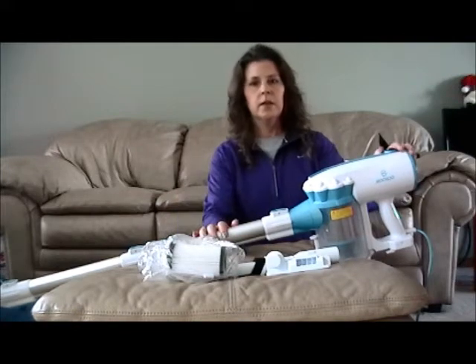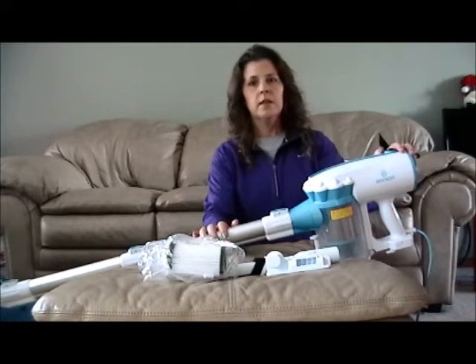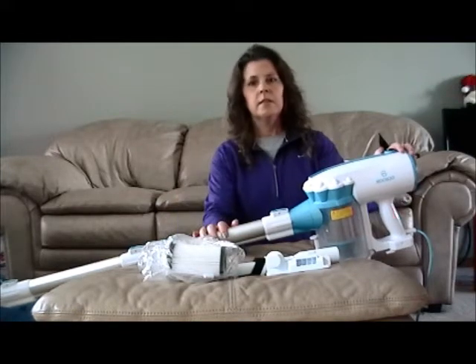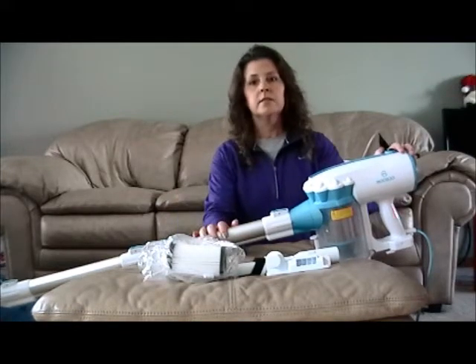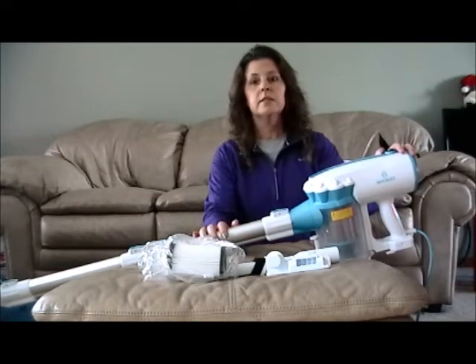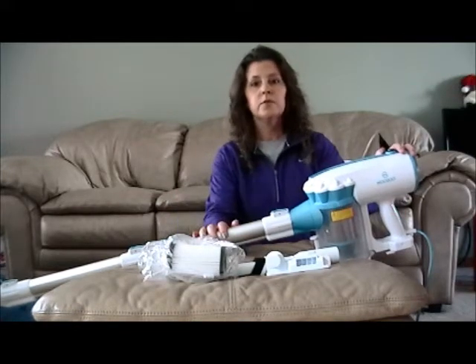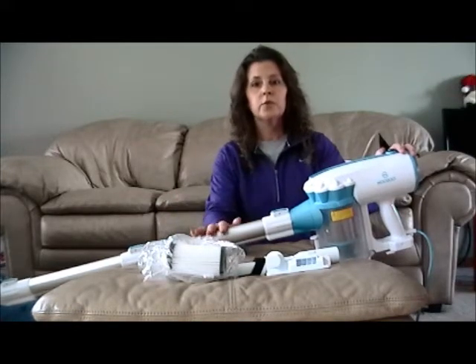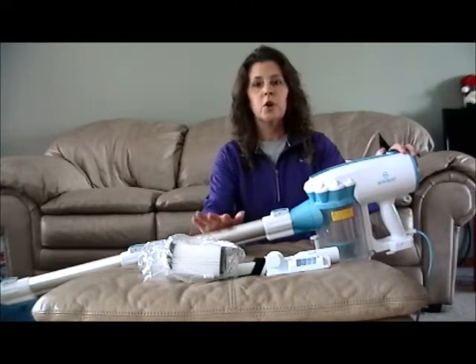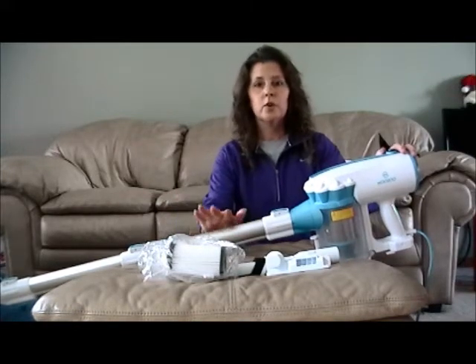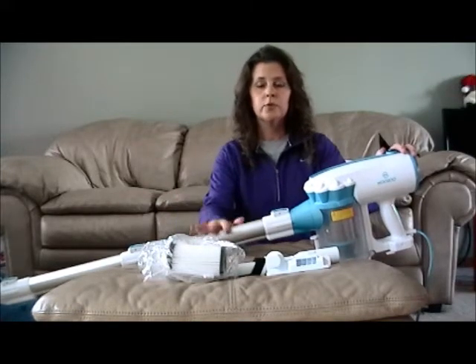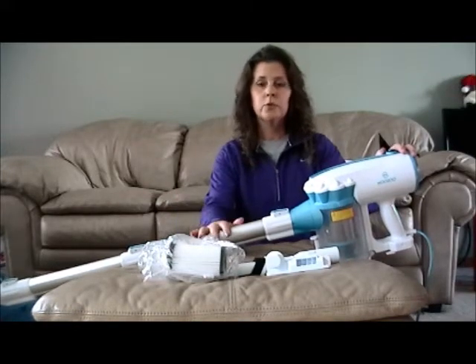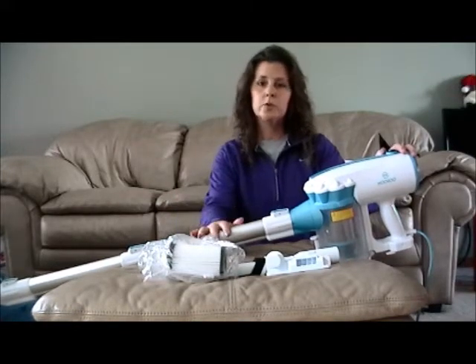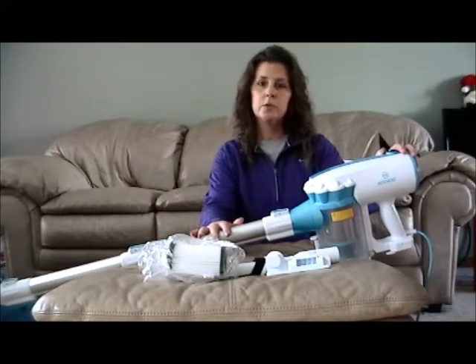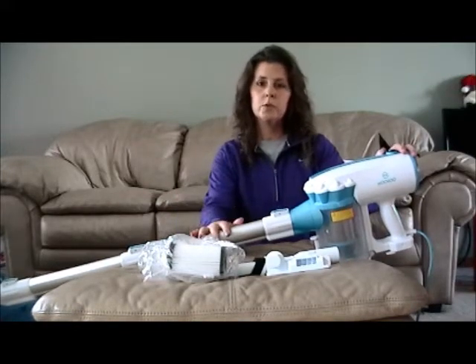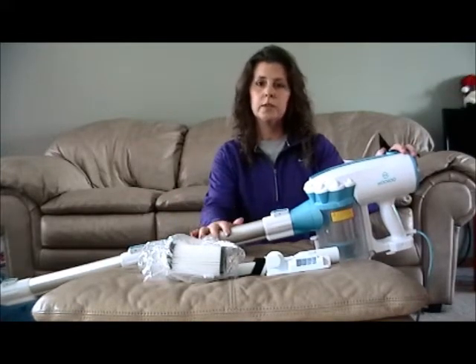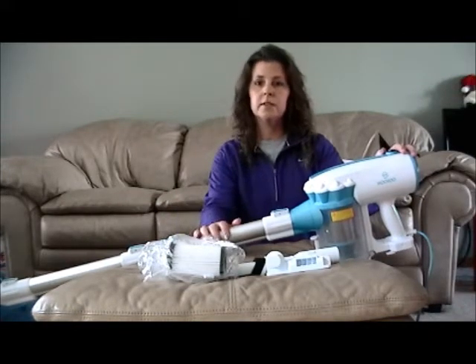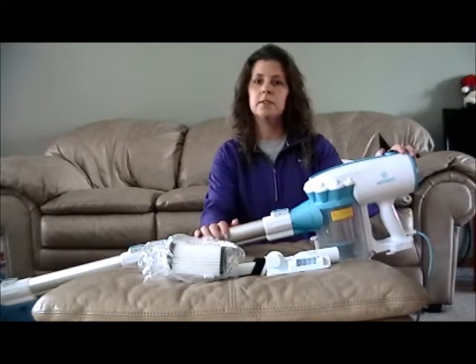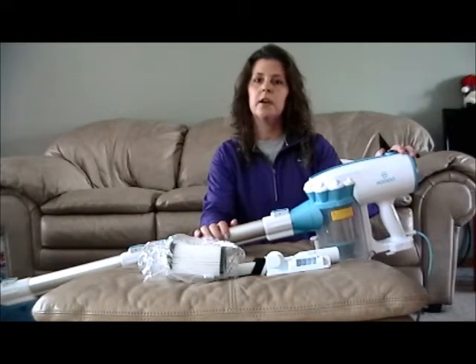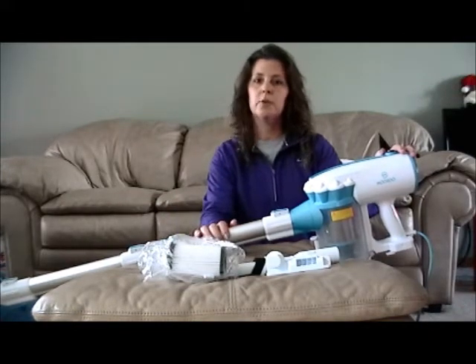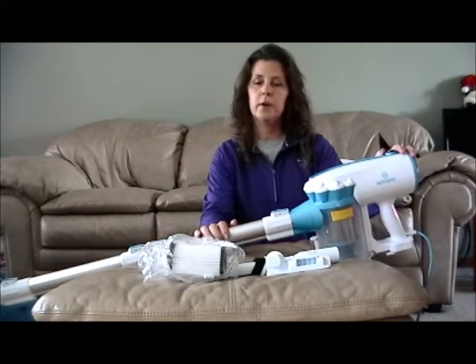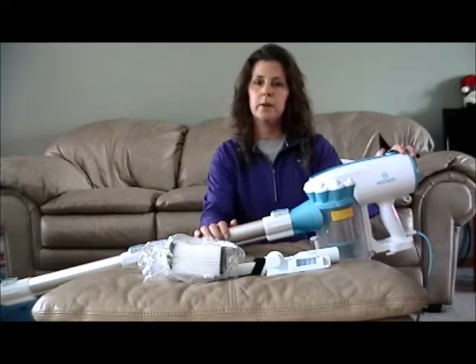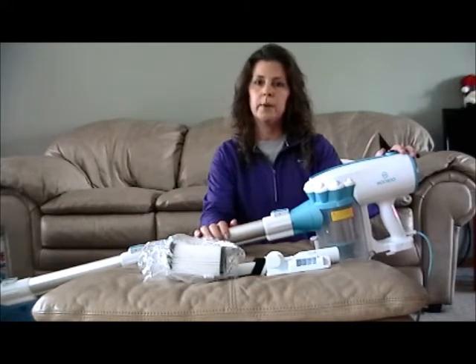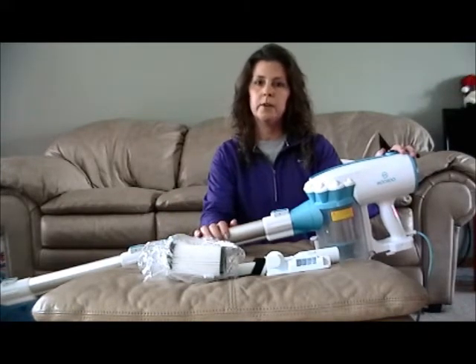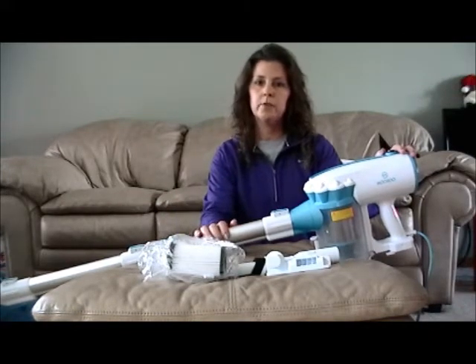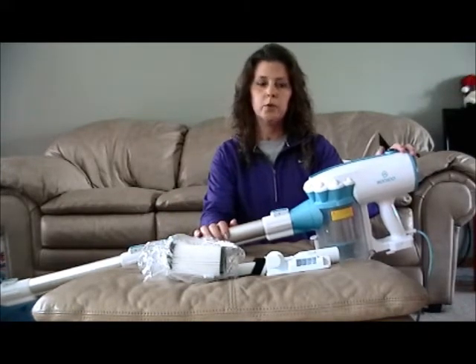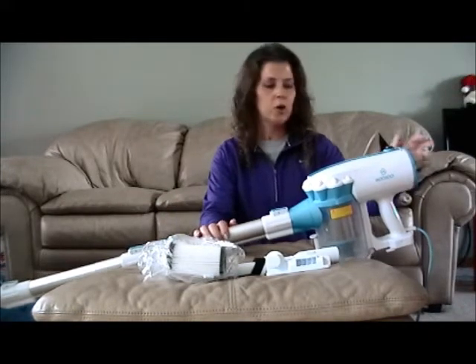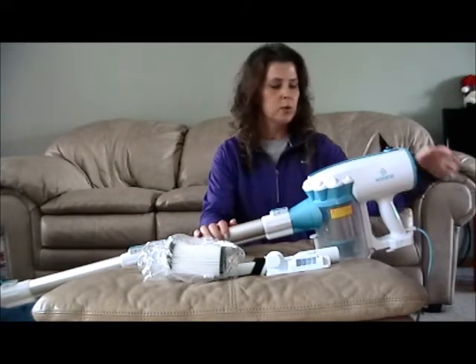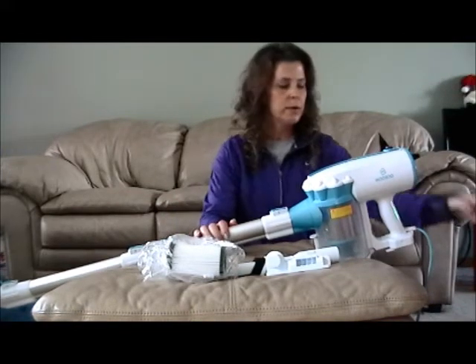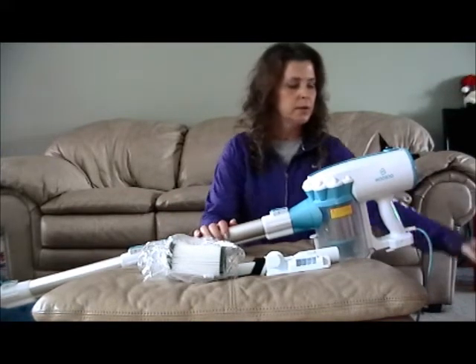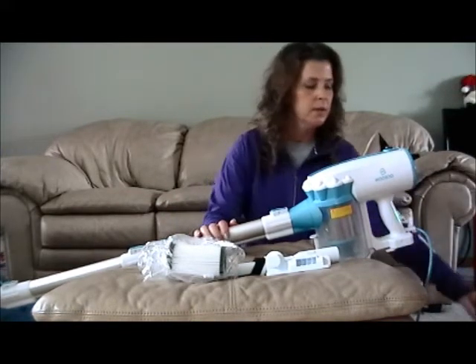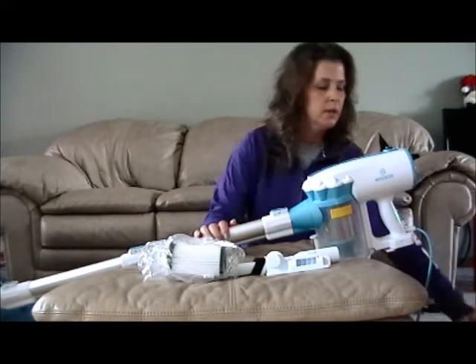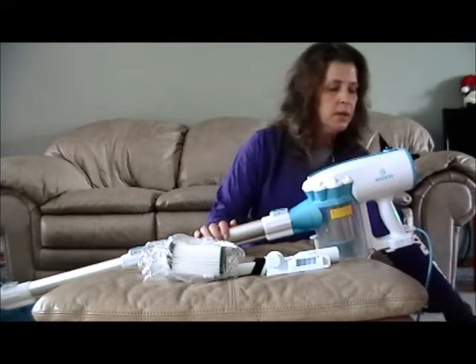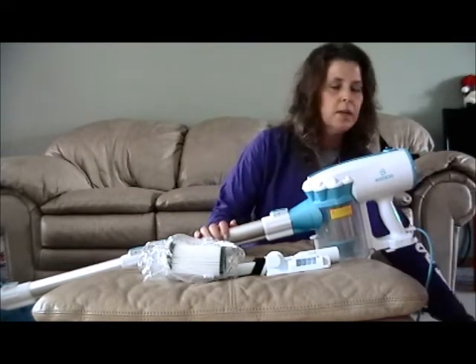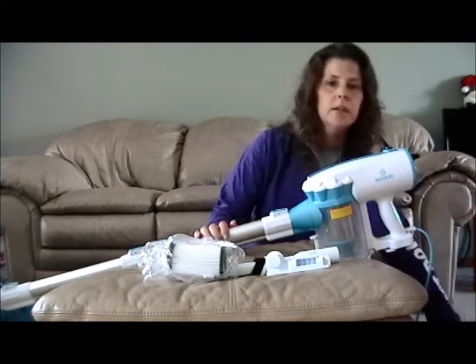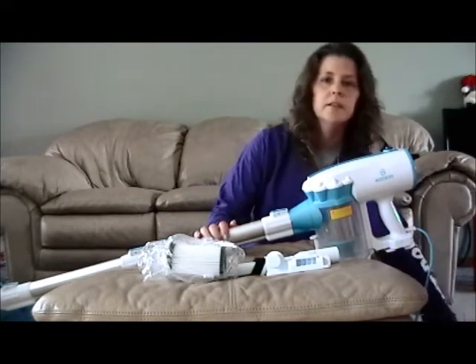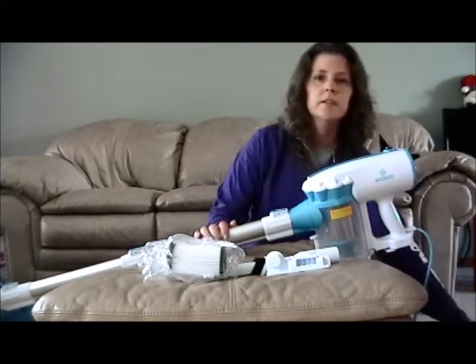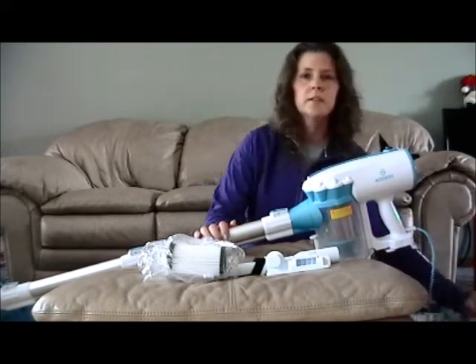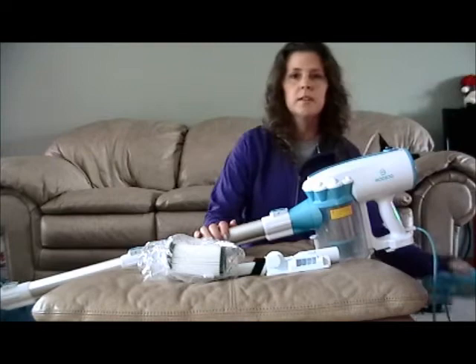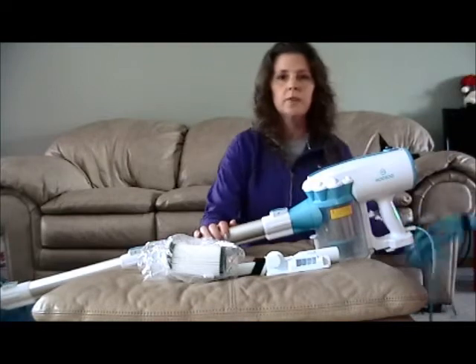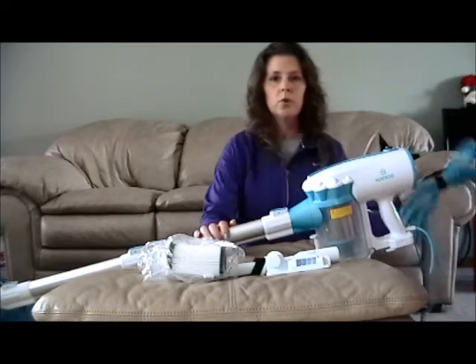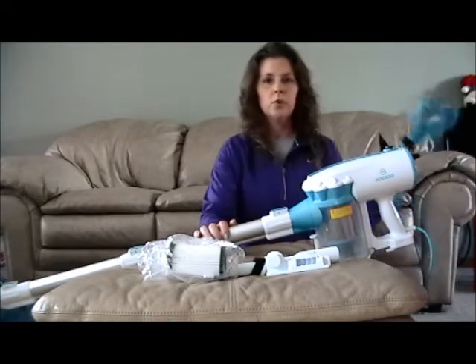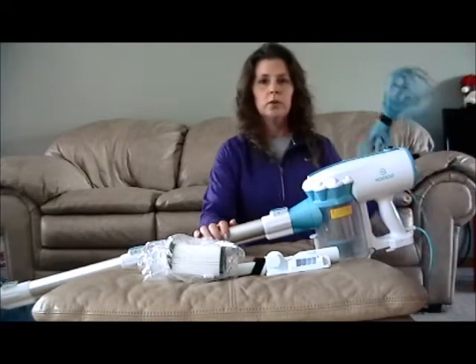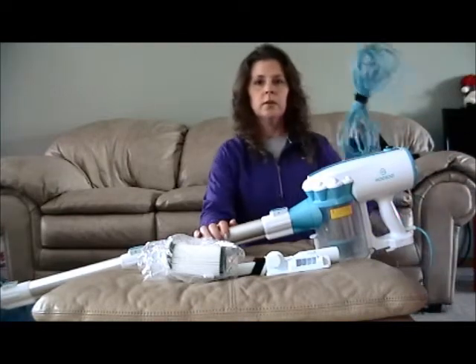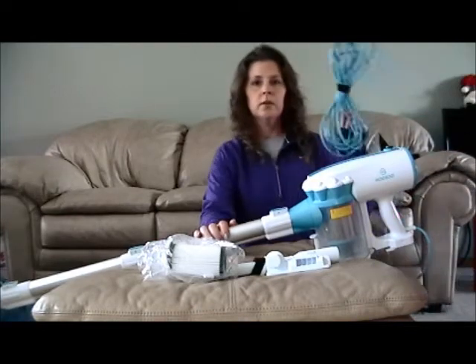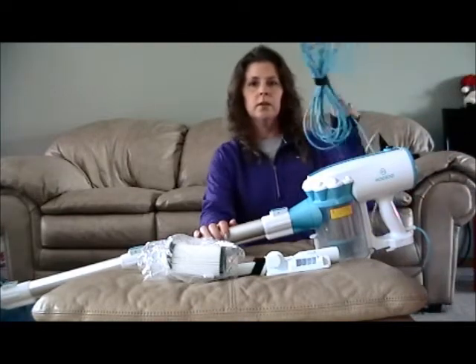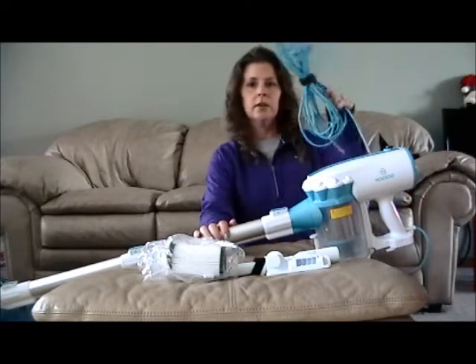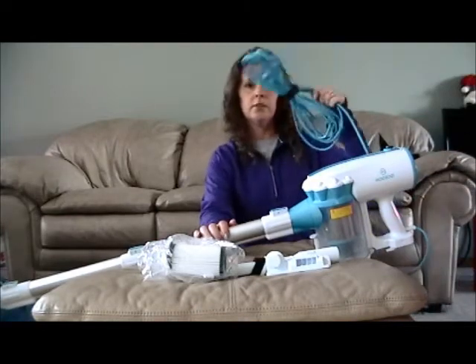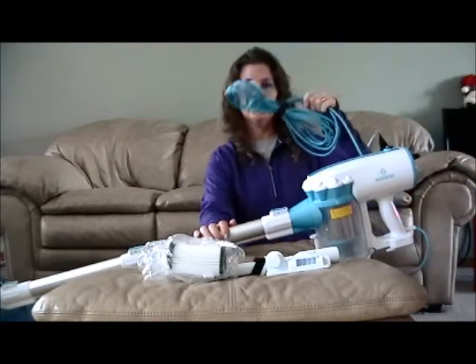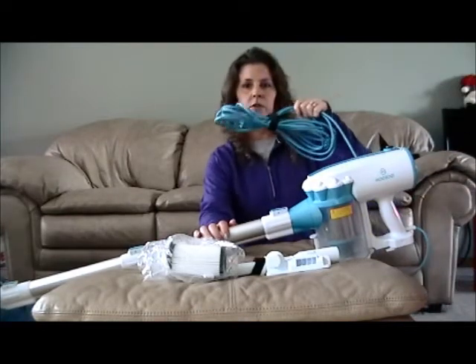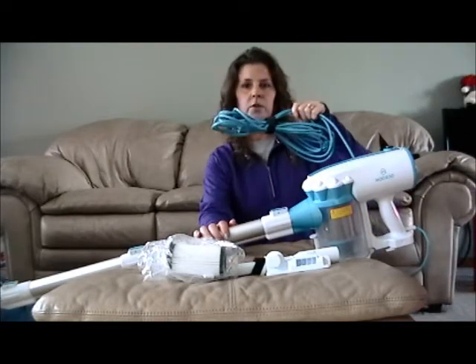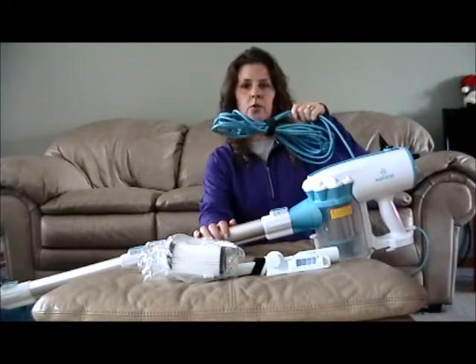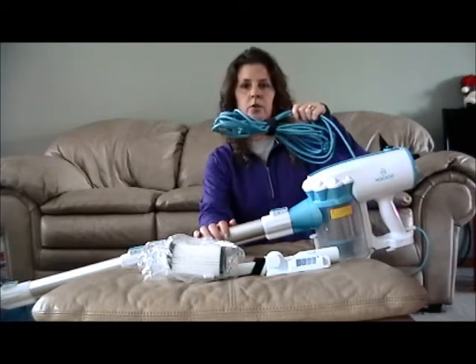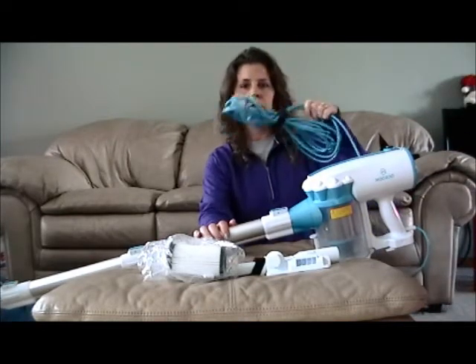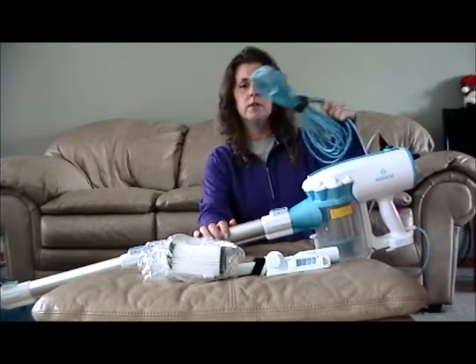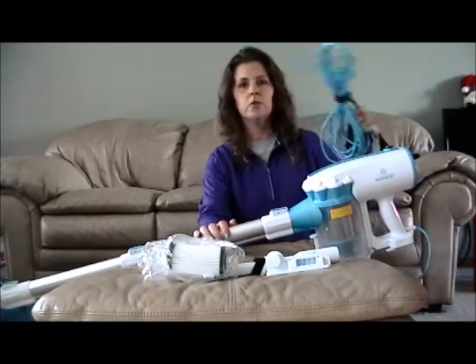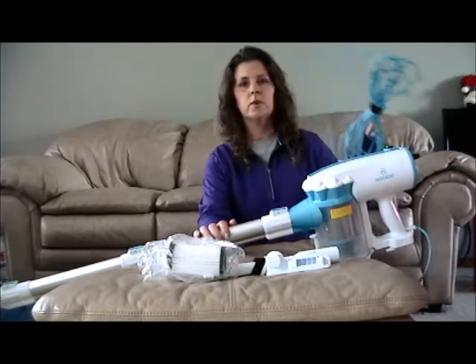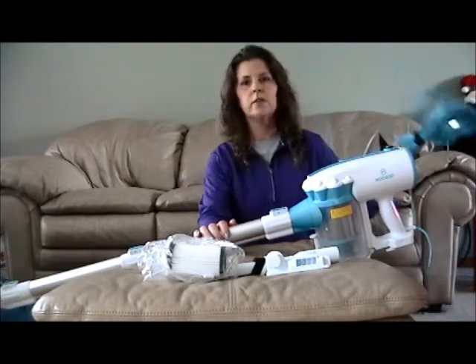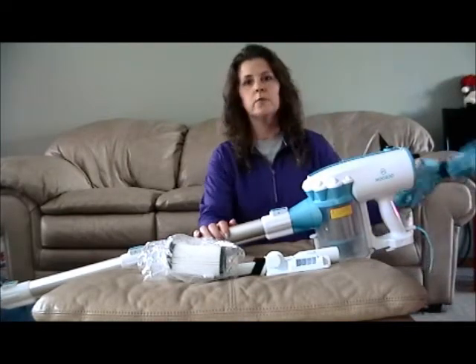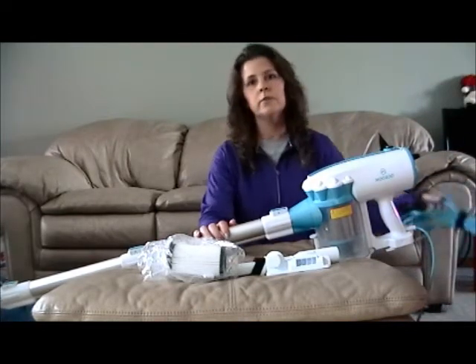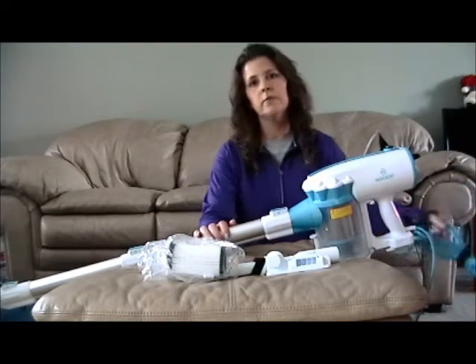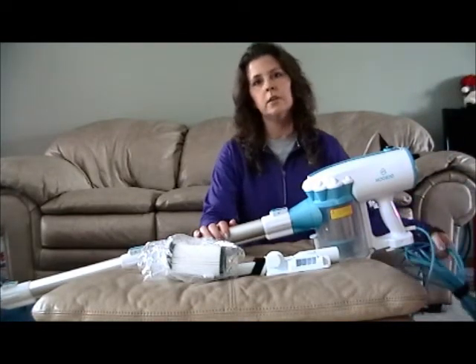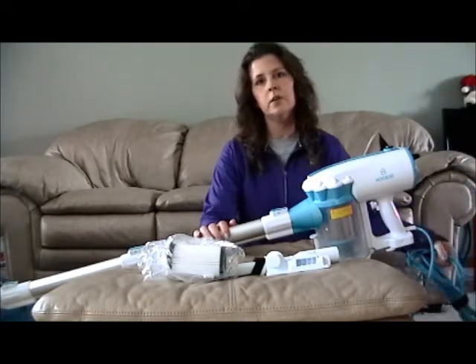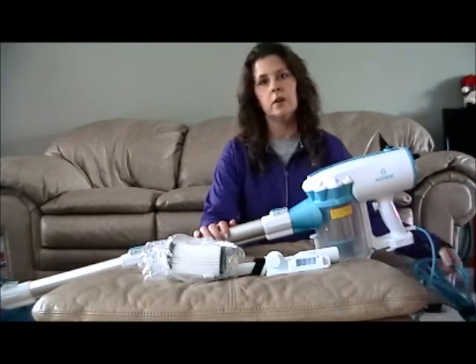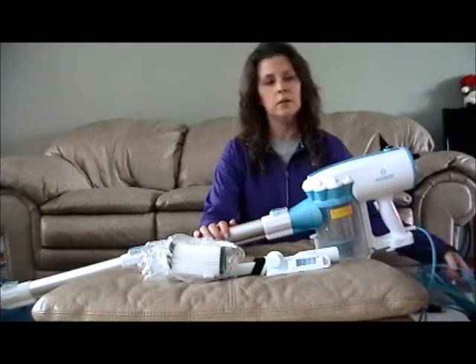This is for hard floors only — it's not recommended for carpet. It does have a cord, a heavy duty cord, 23 feet long.